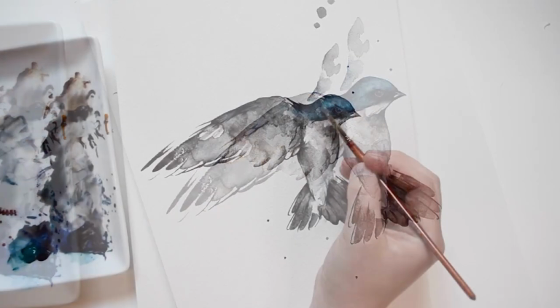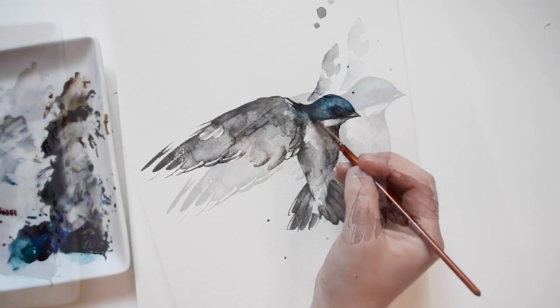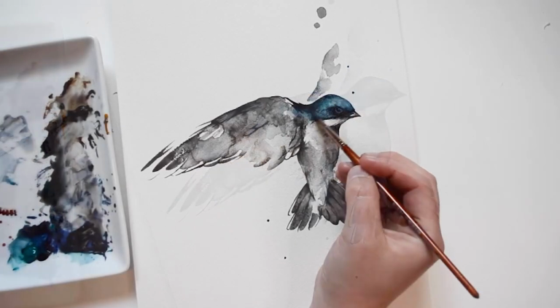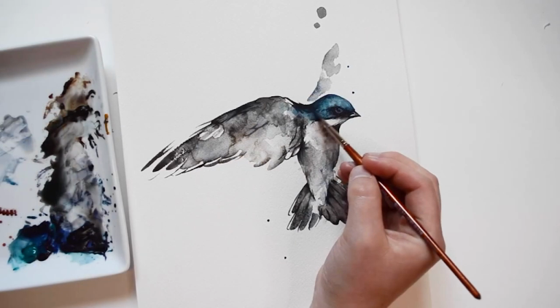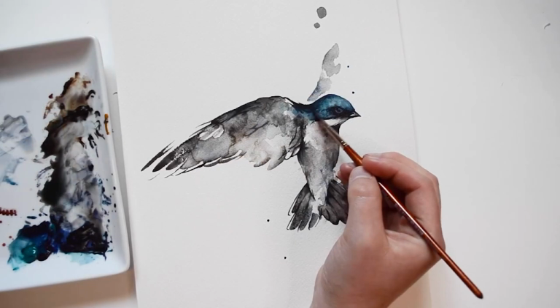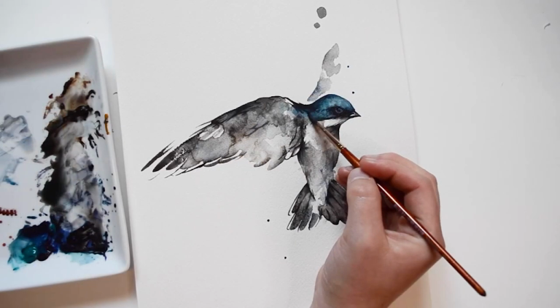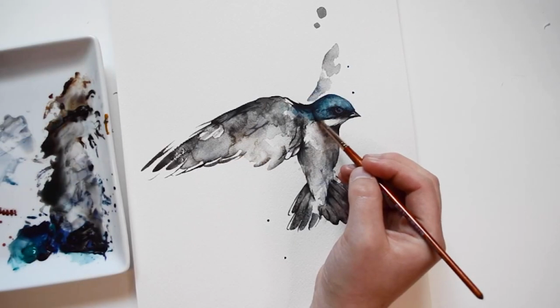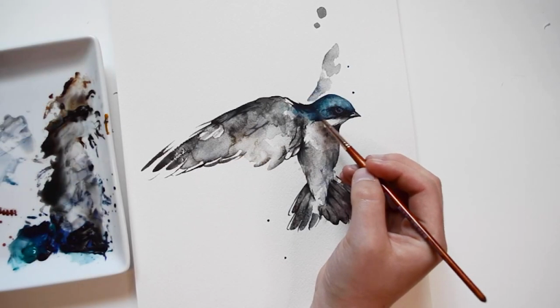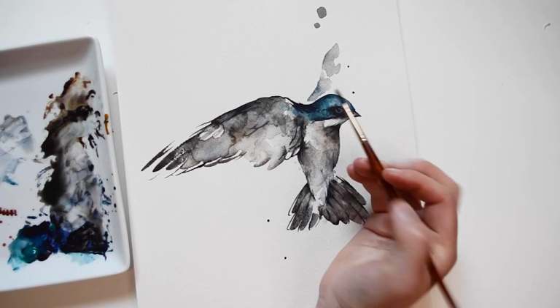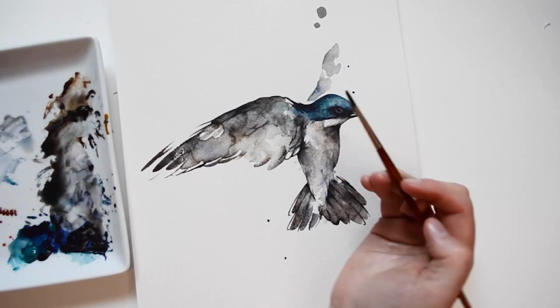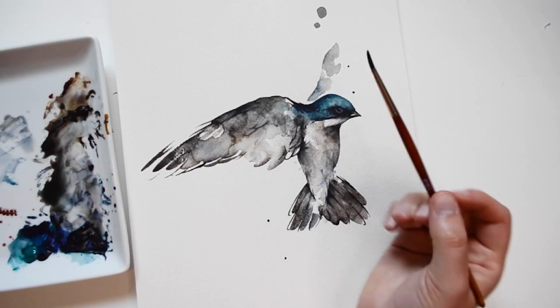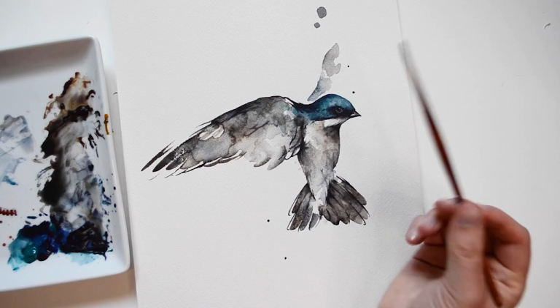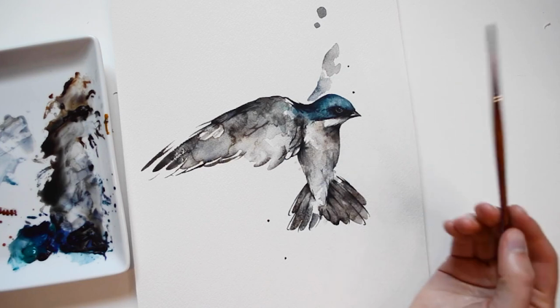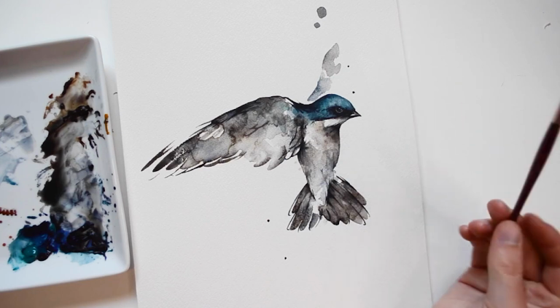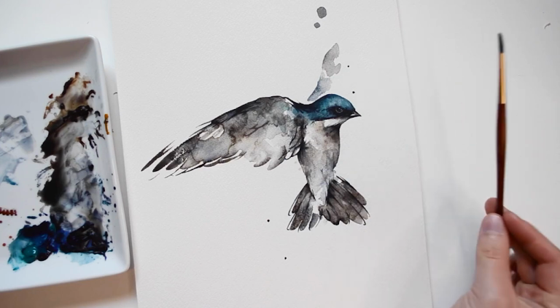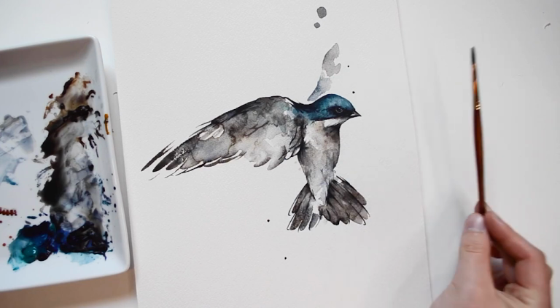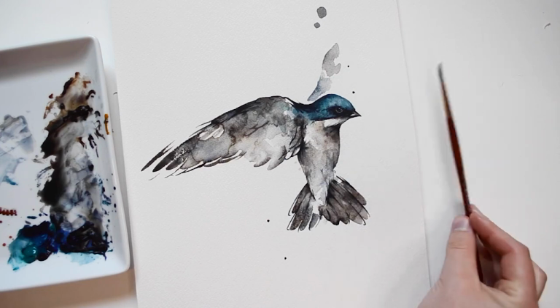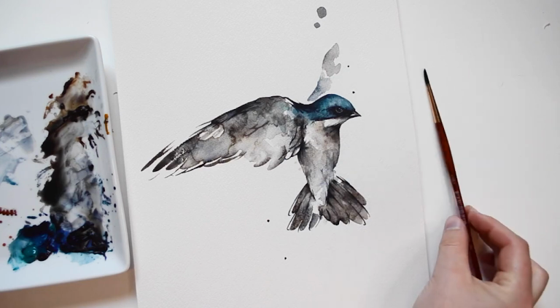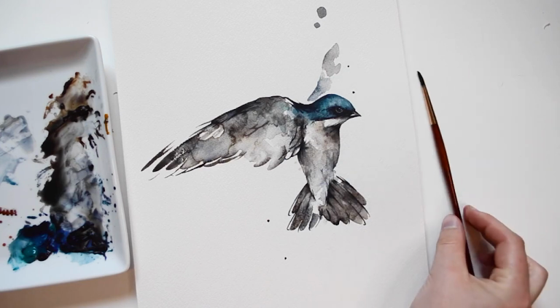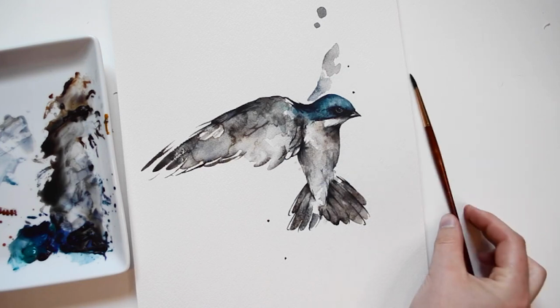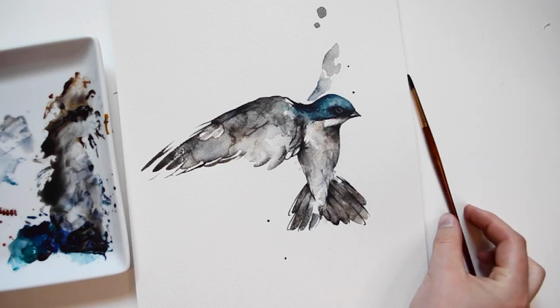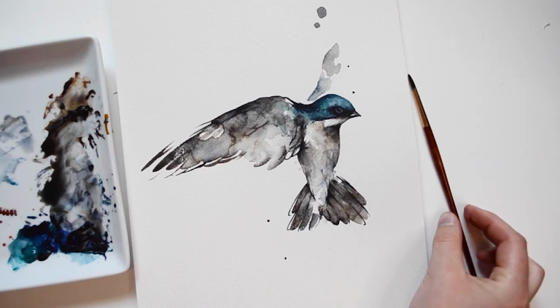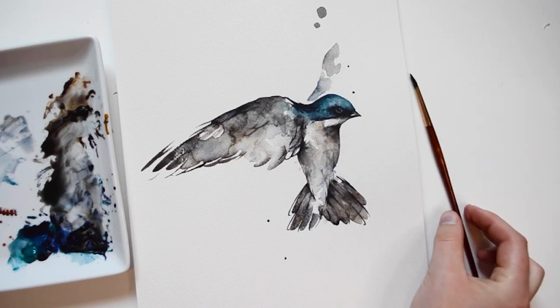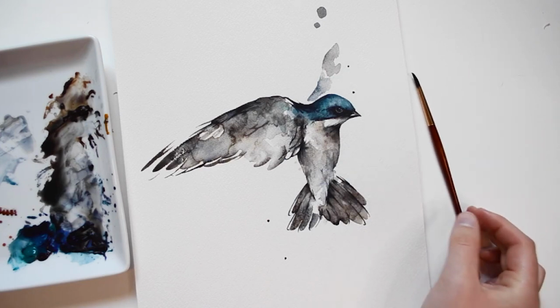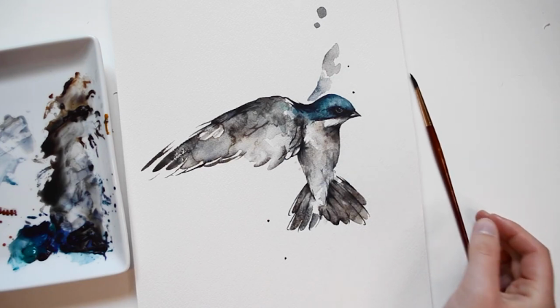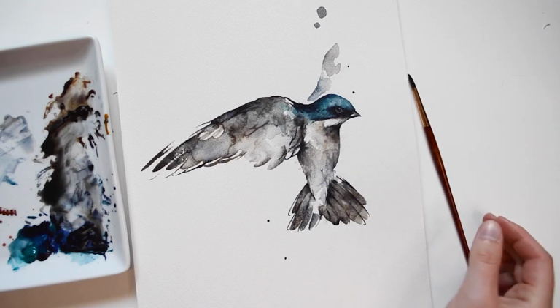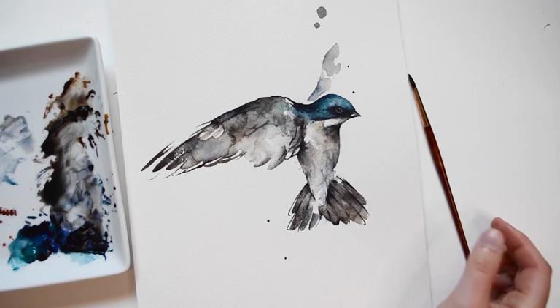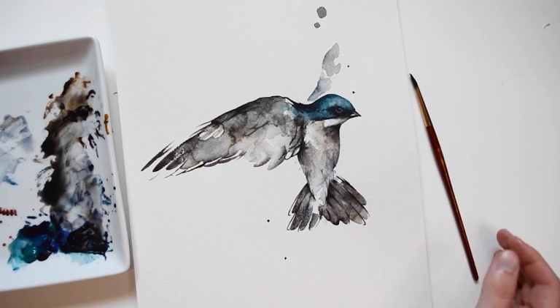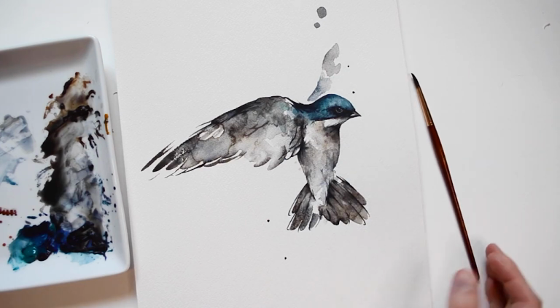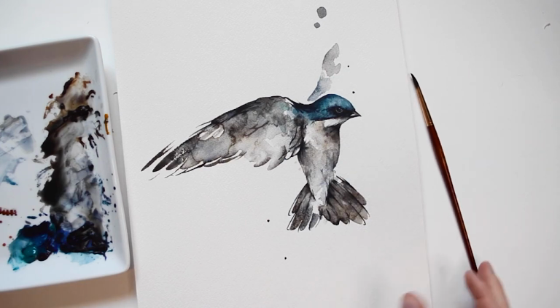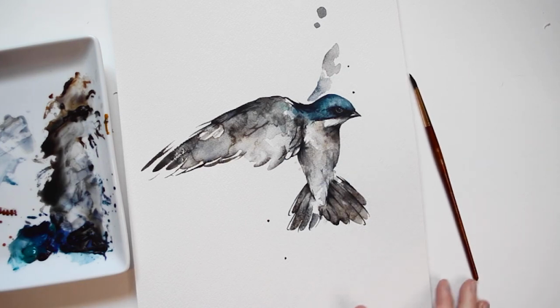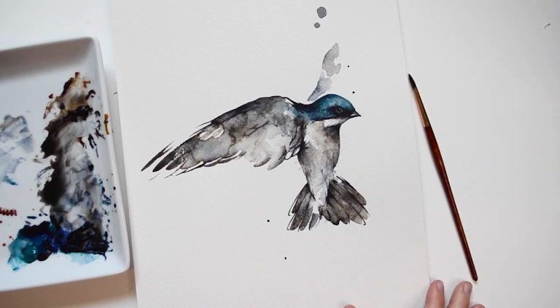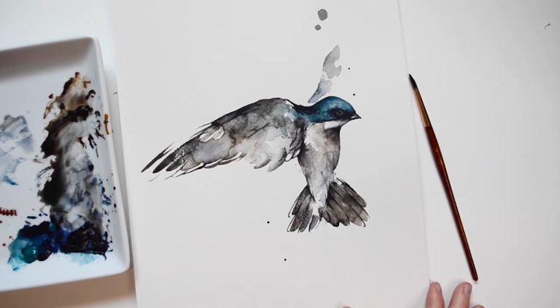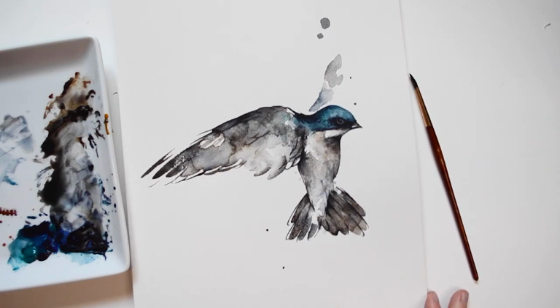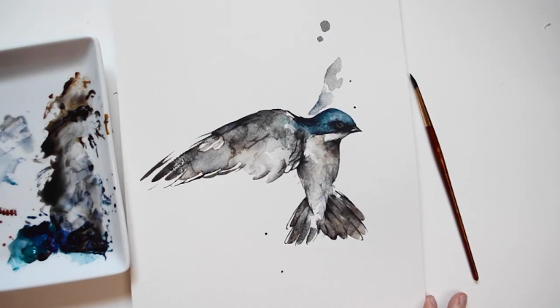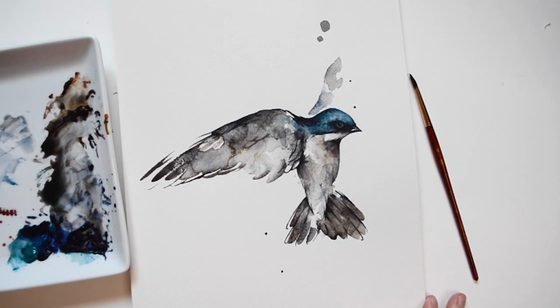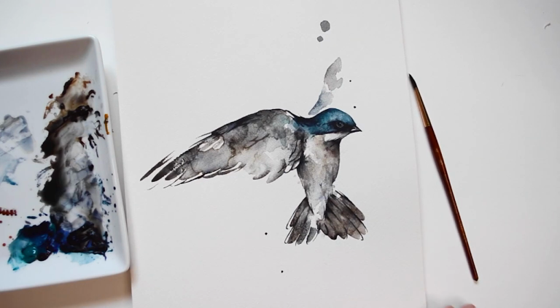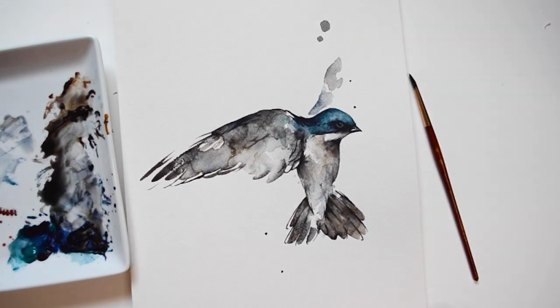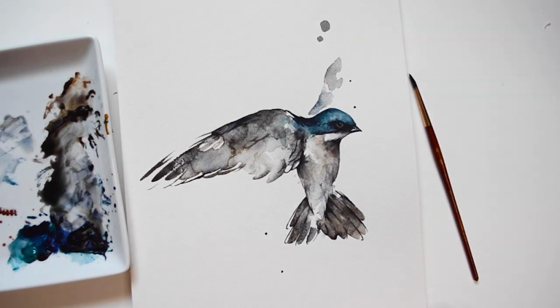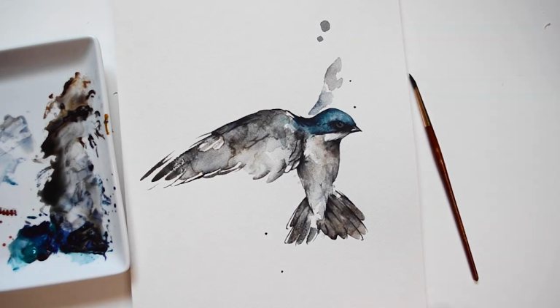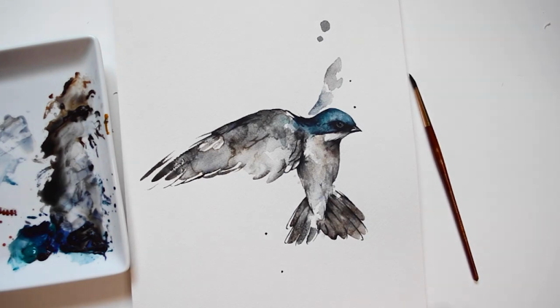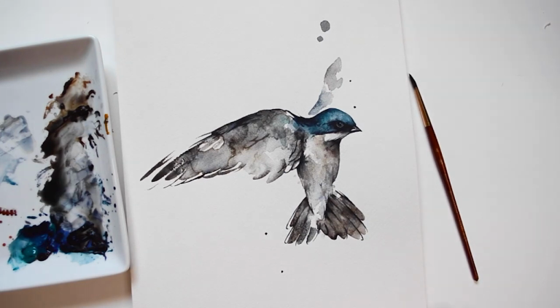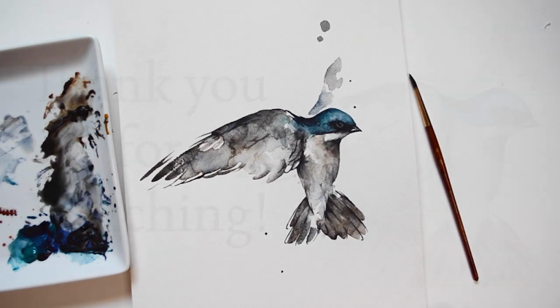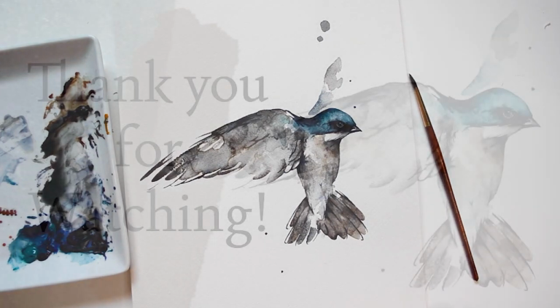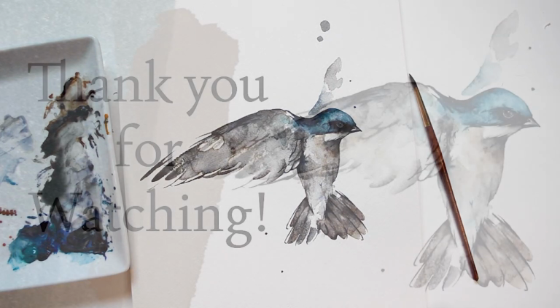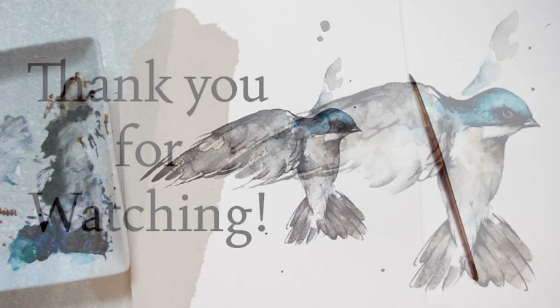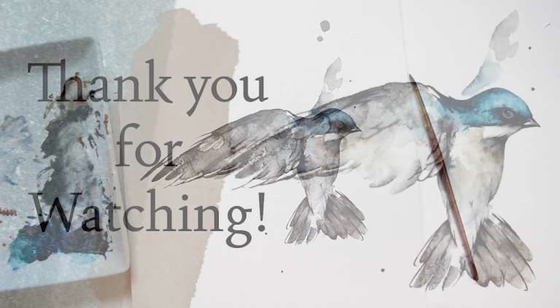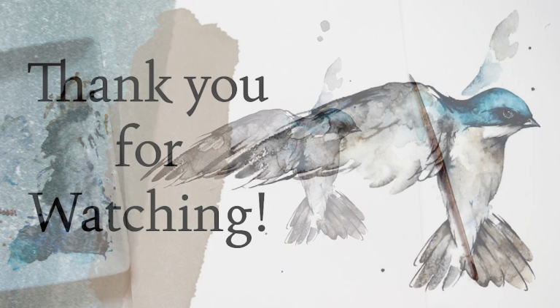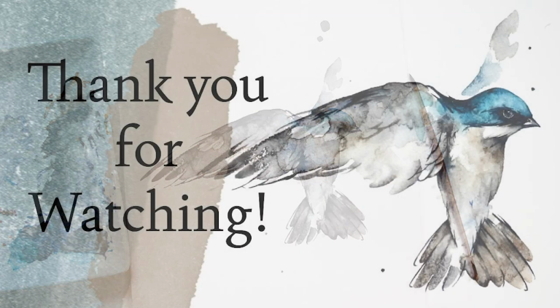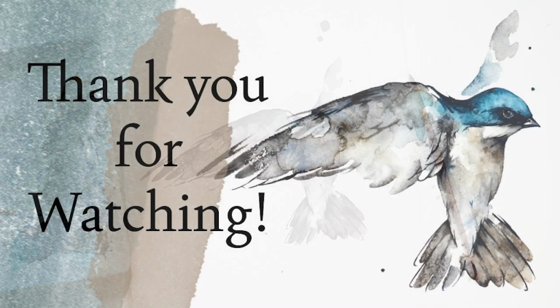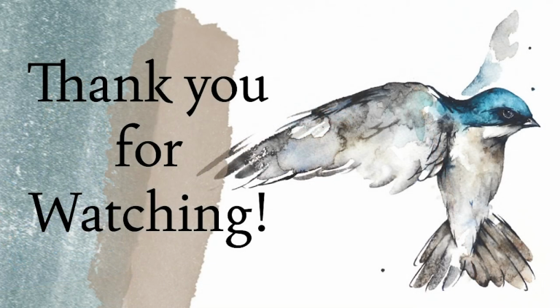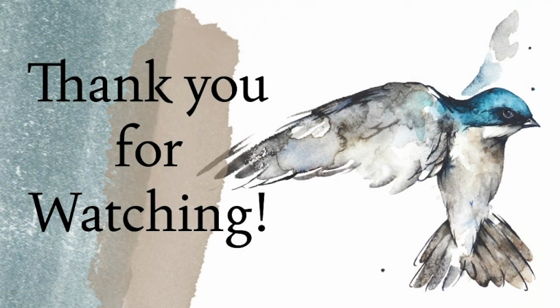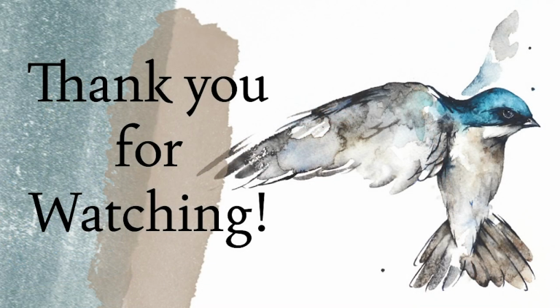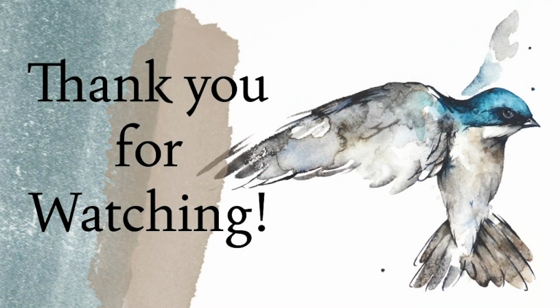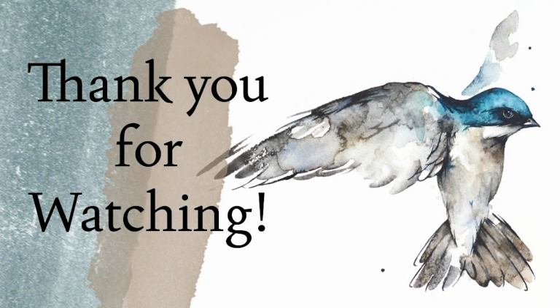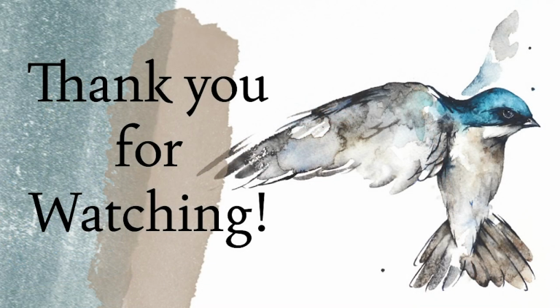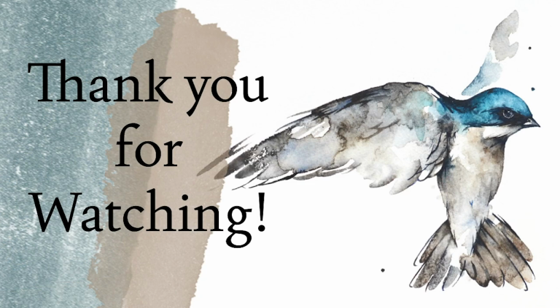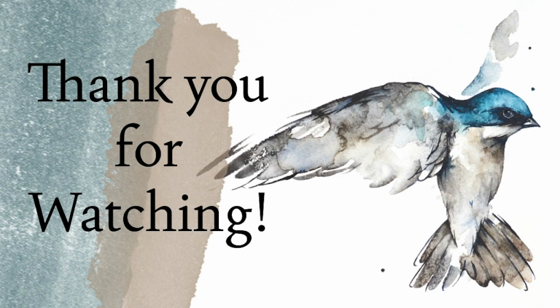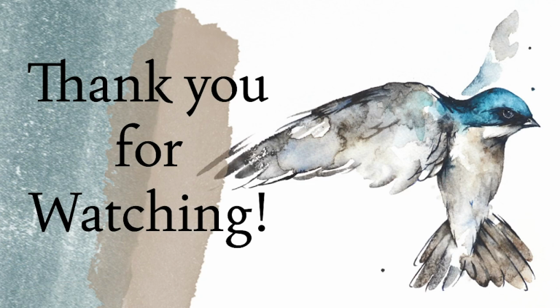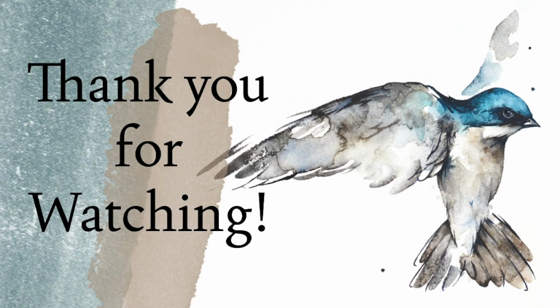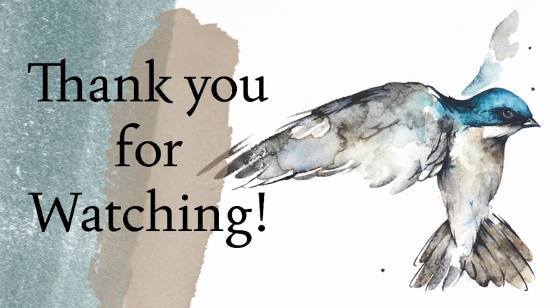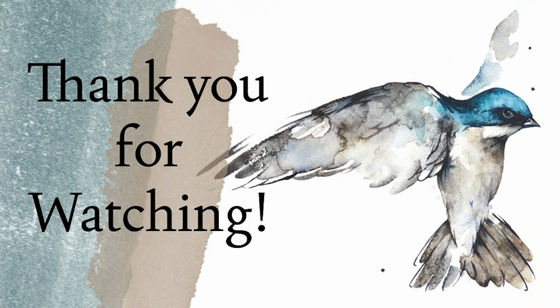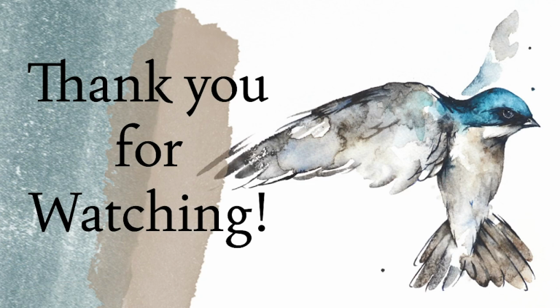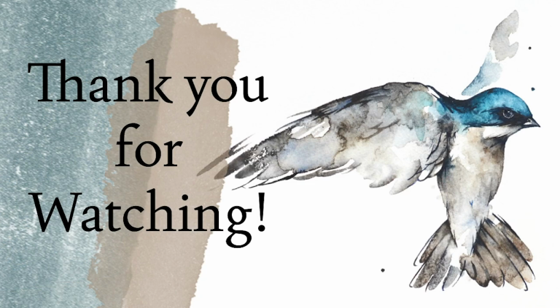Thank you so much for joining me as I paint this tree swallow, and a huge thank you to my patrons for helping support this channel. I will also have a drawing template available on Patreon for this piece later this week.